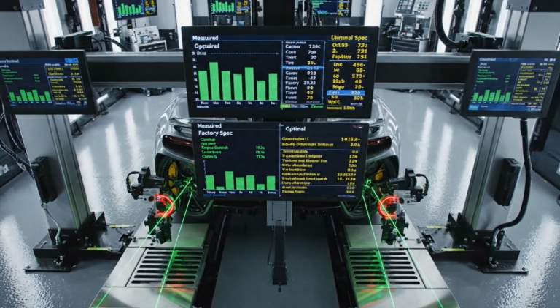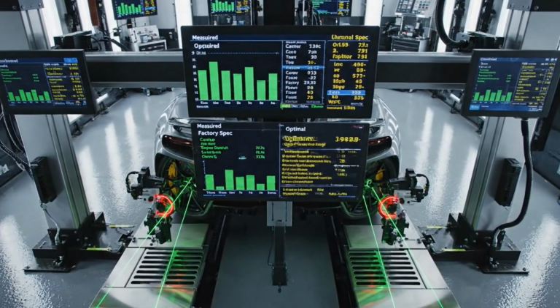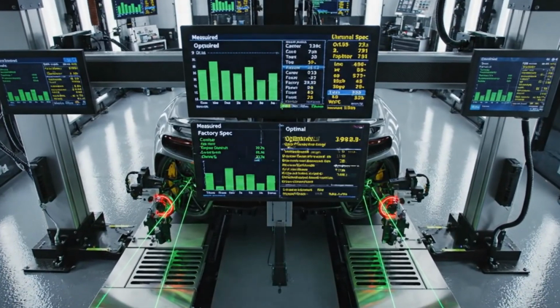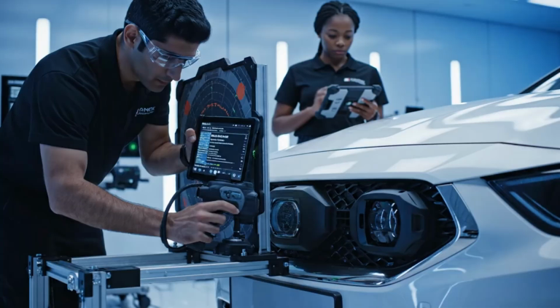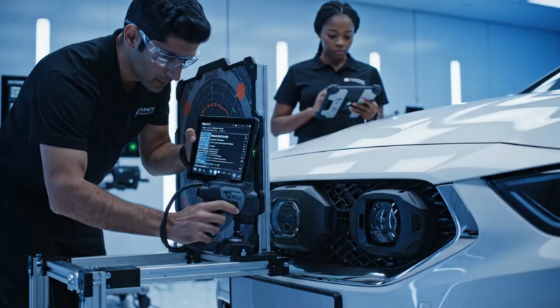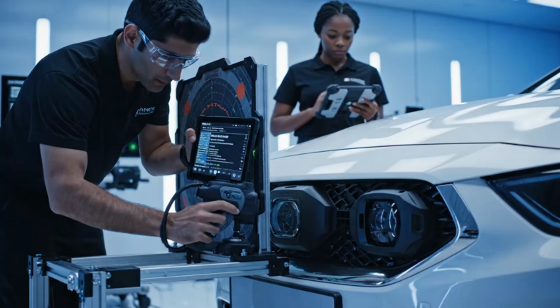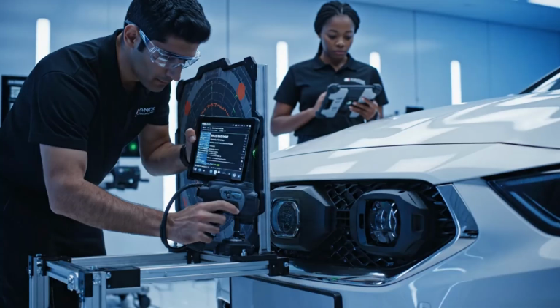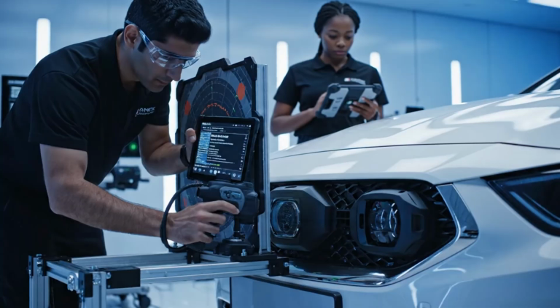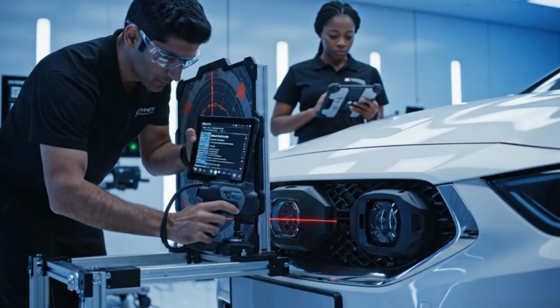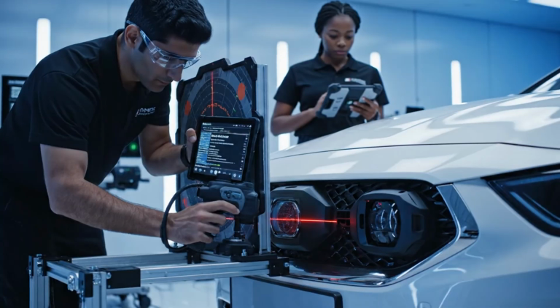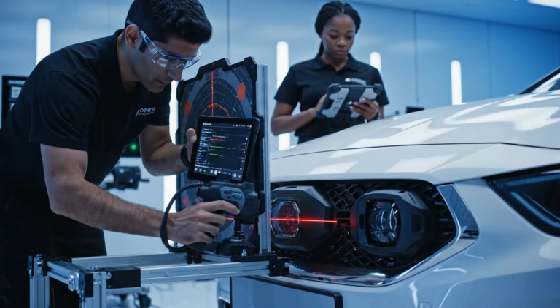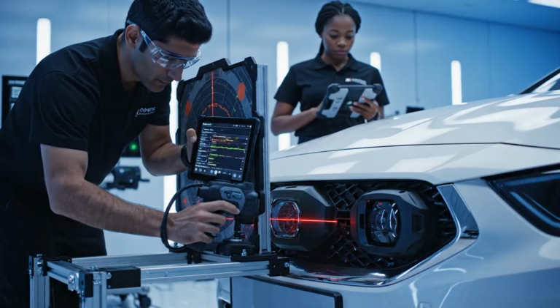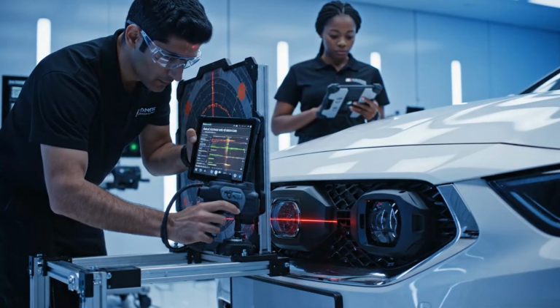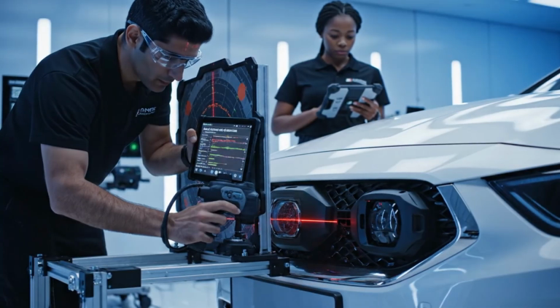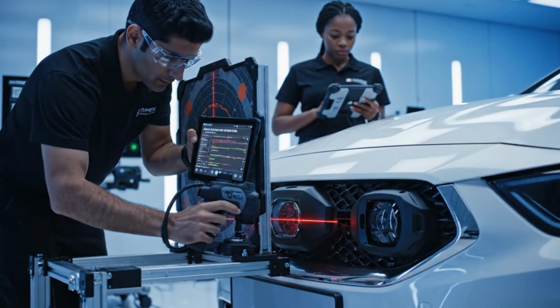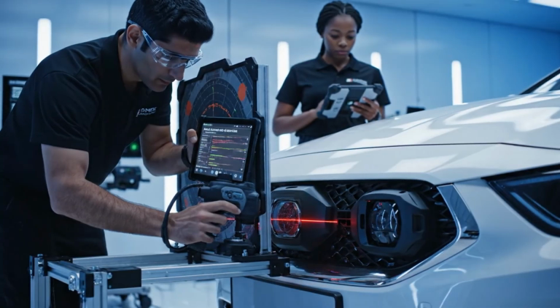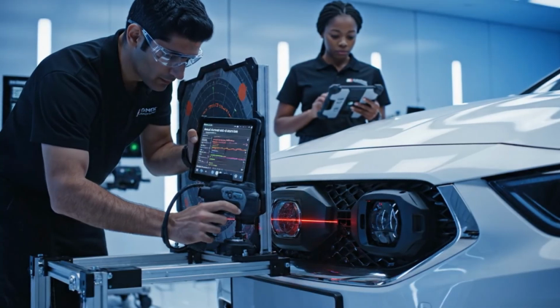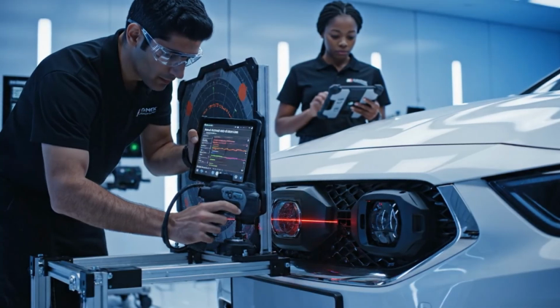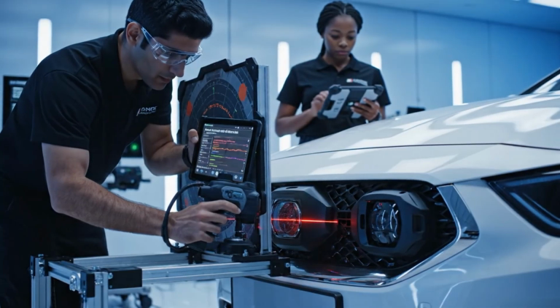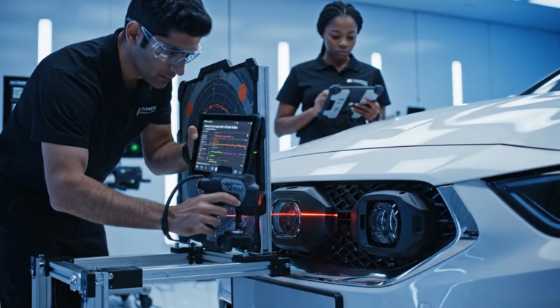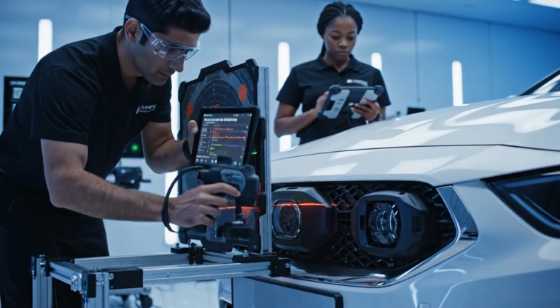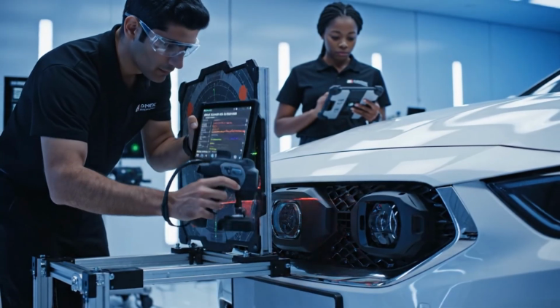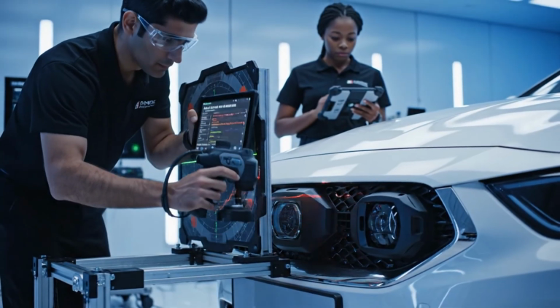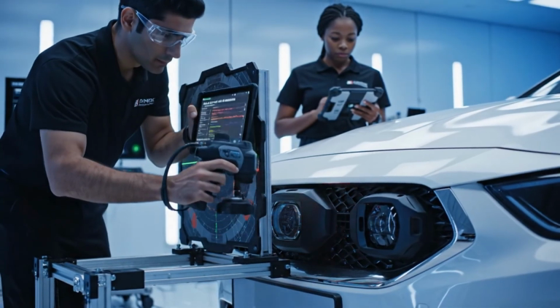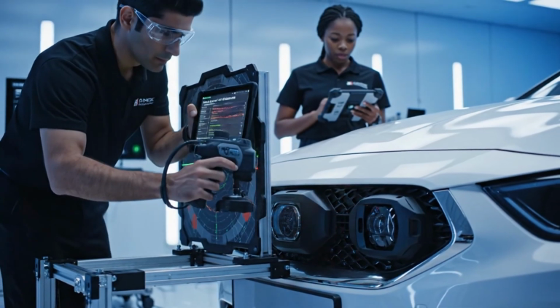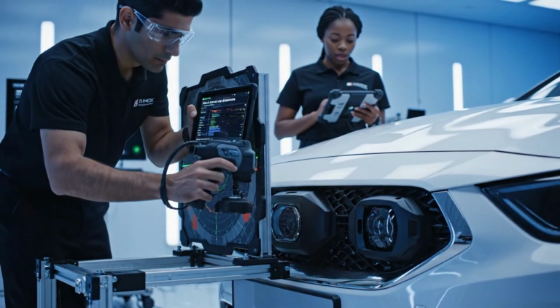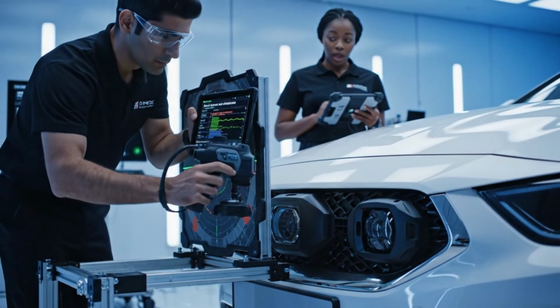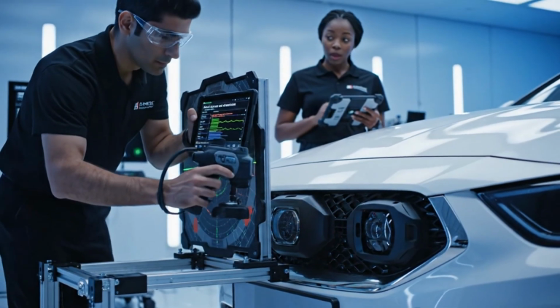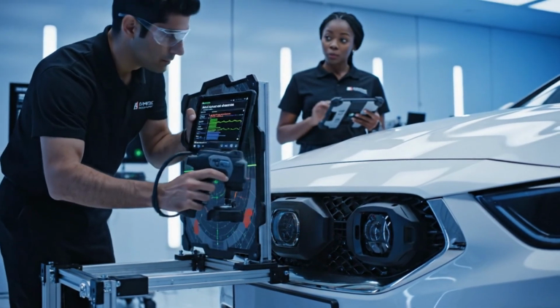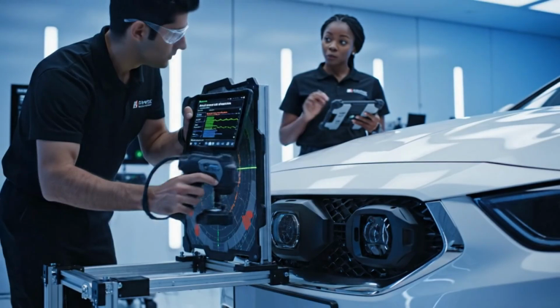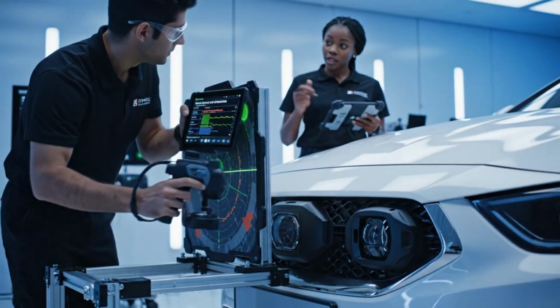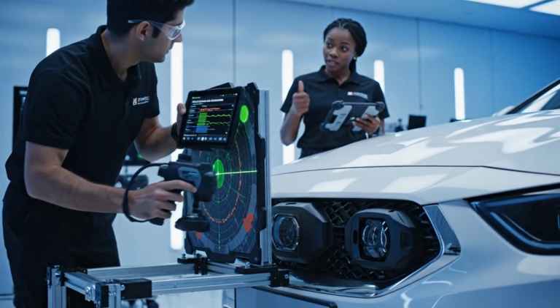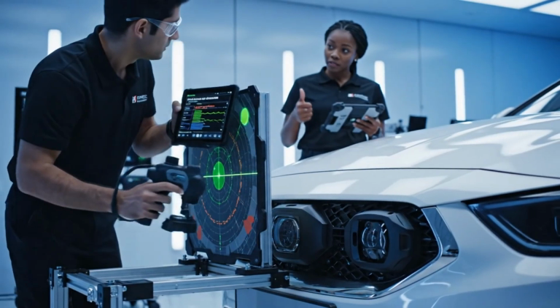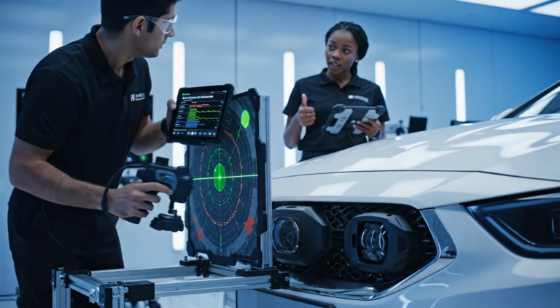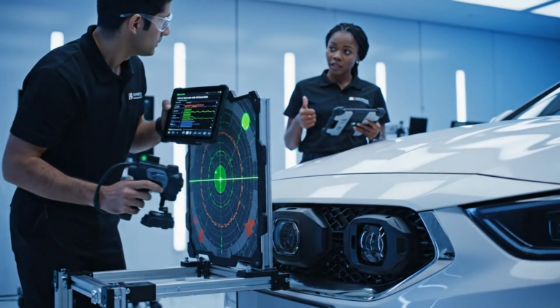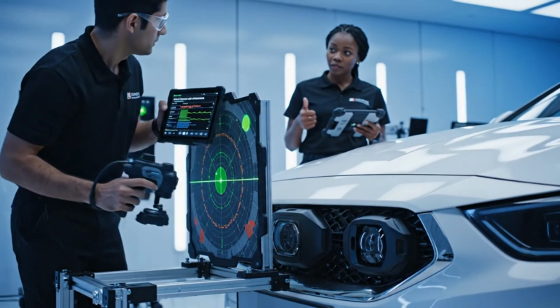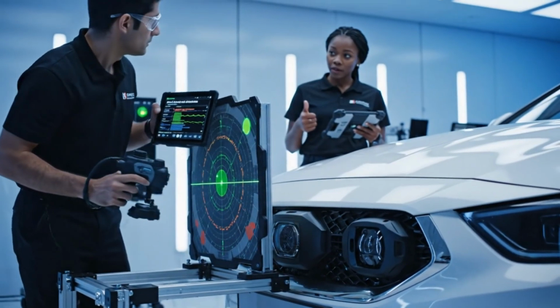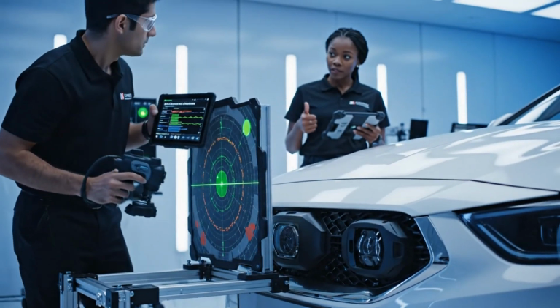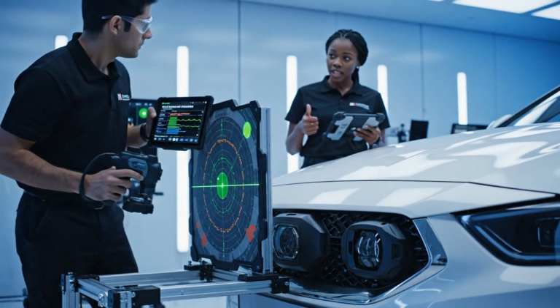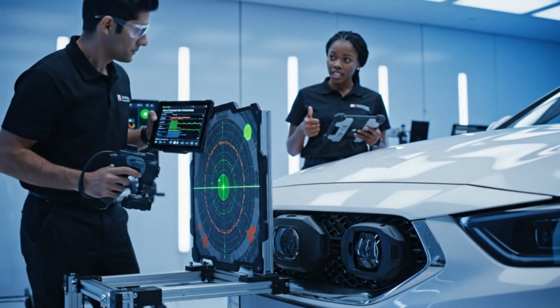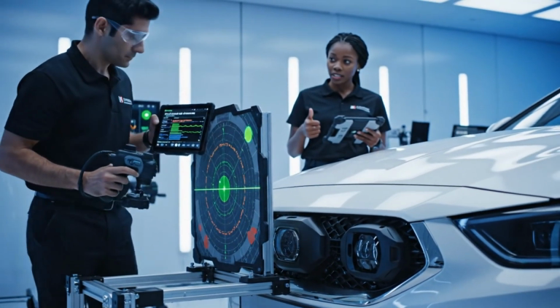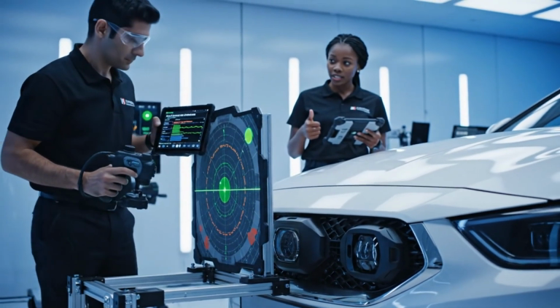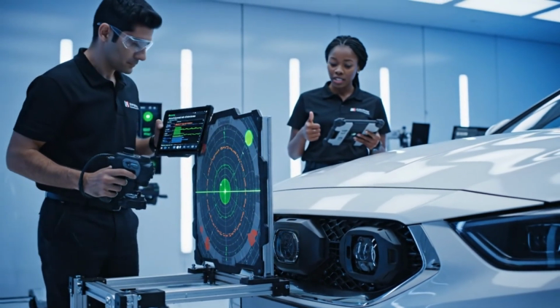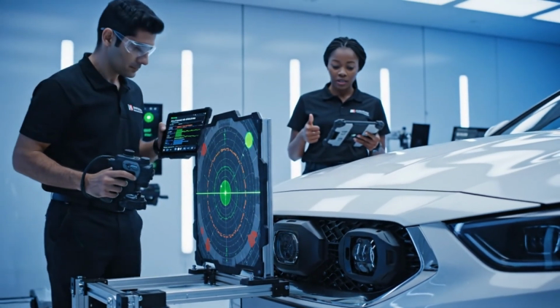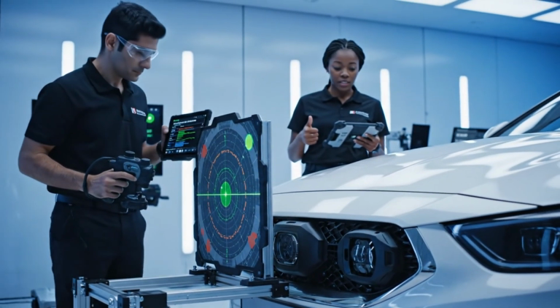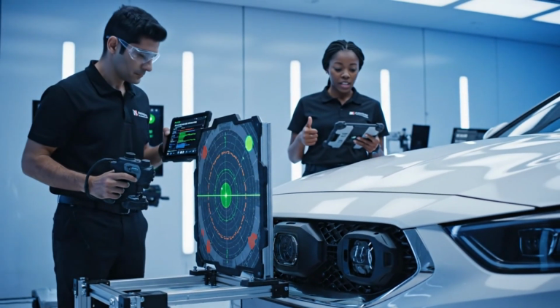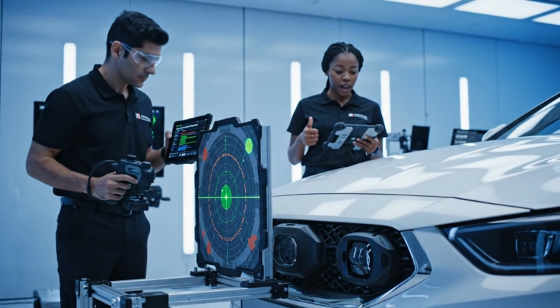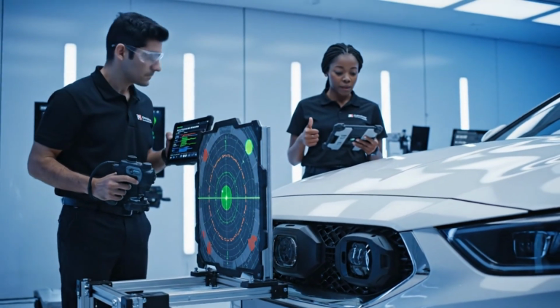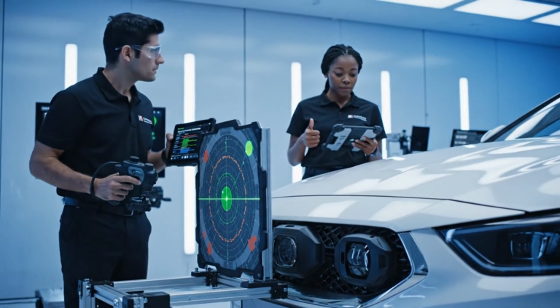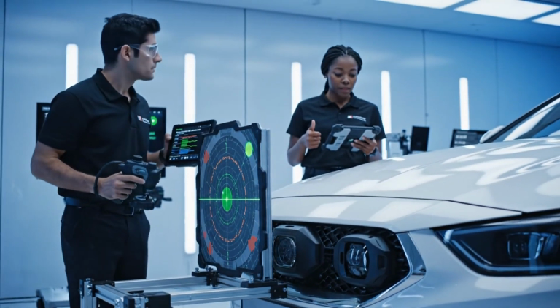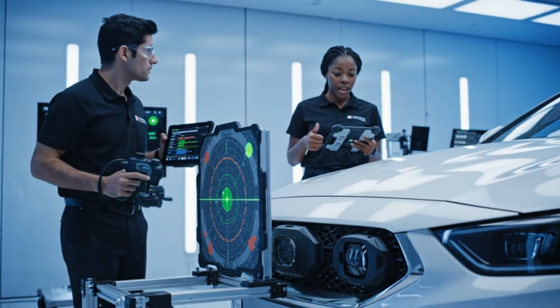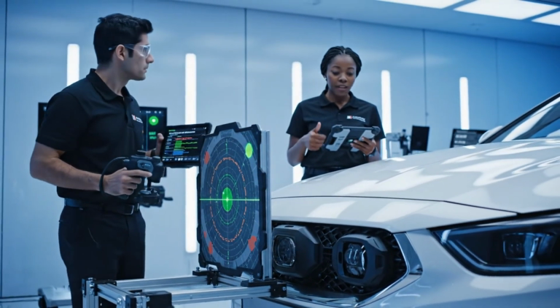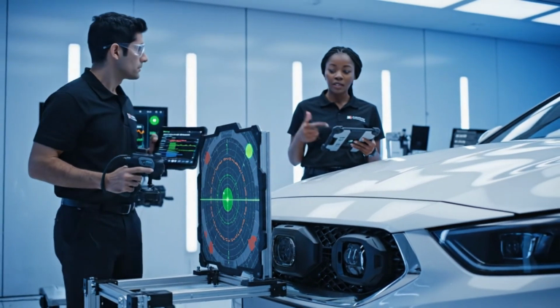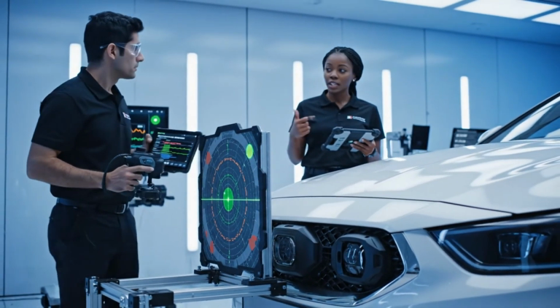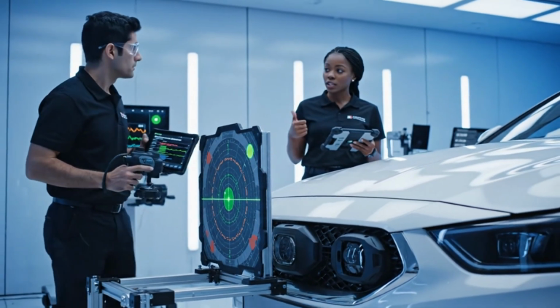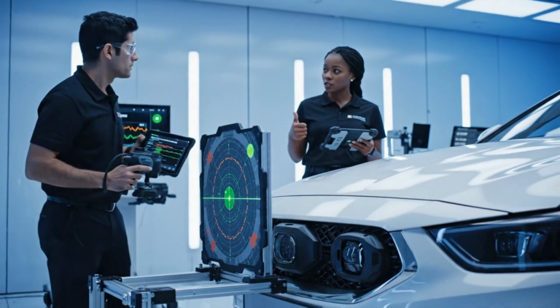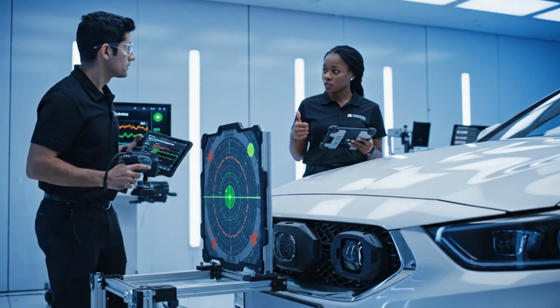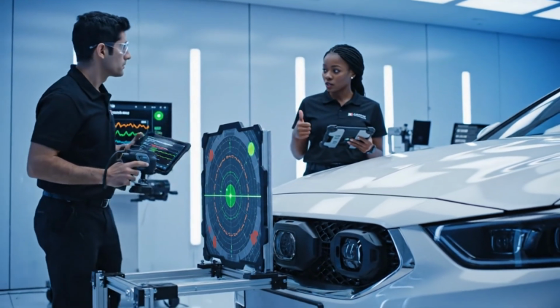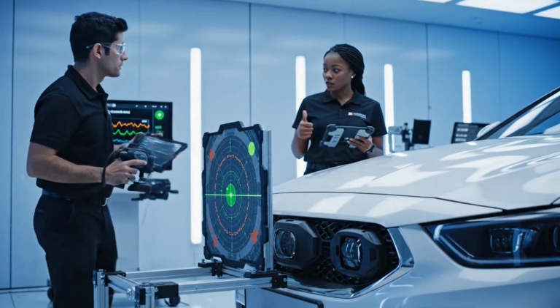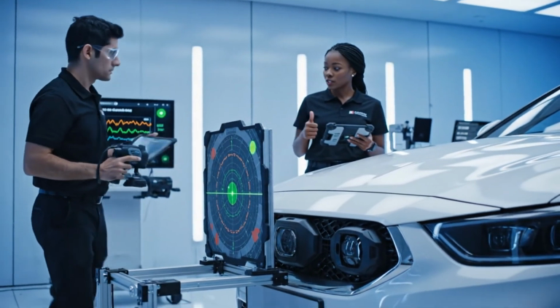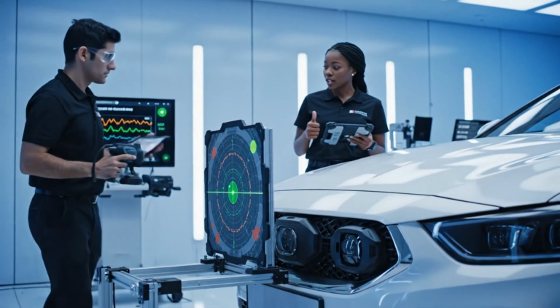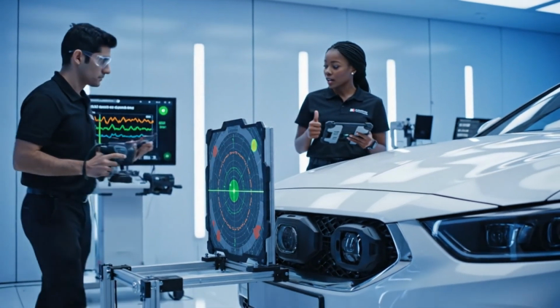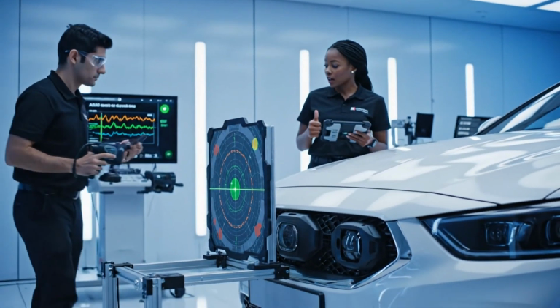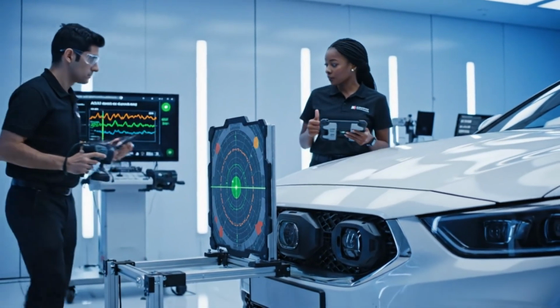The alignment on the radar target is locked. Running the final verification sequence now. Everything looks good for sign-off.